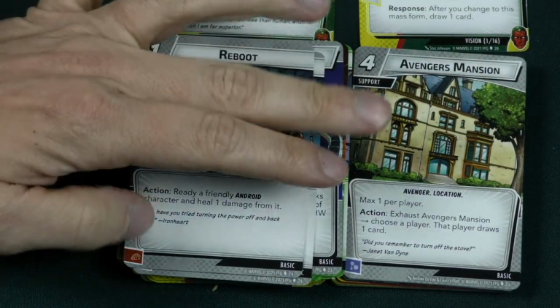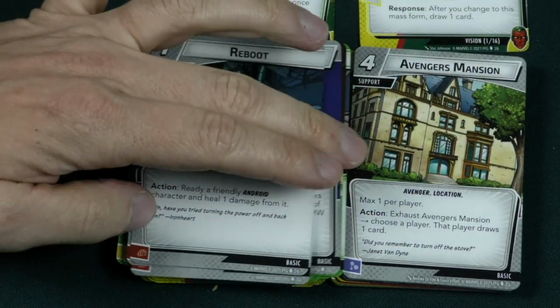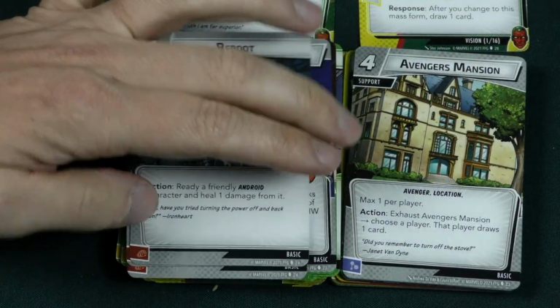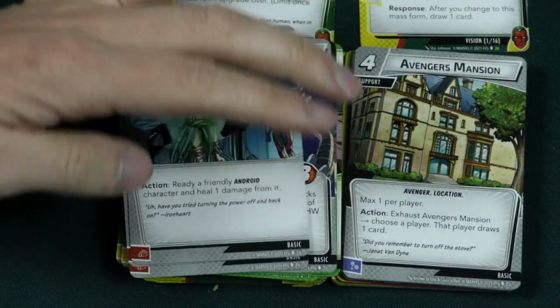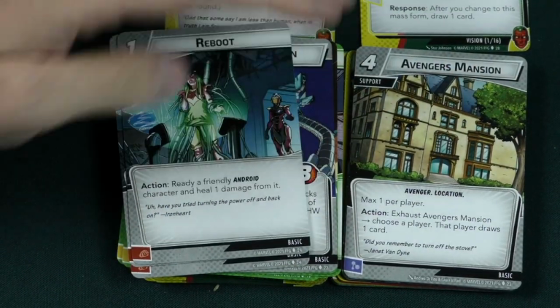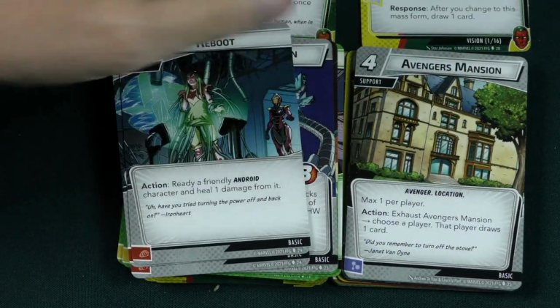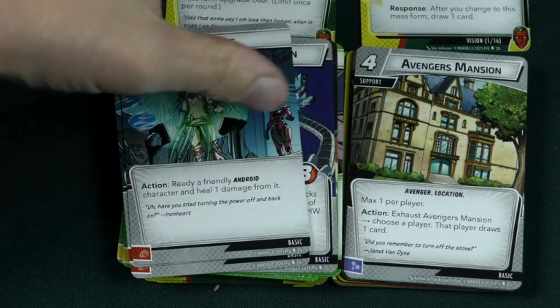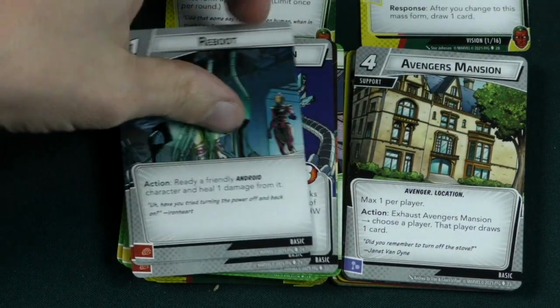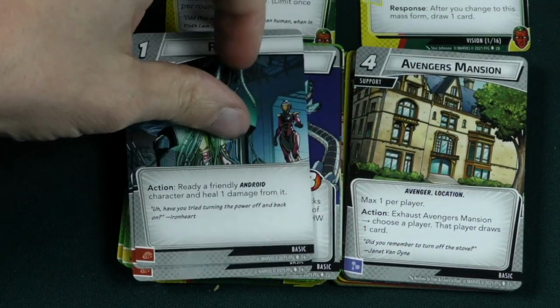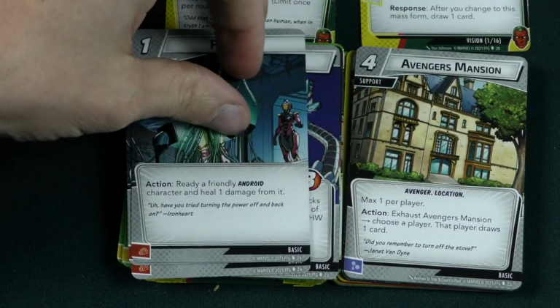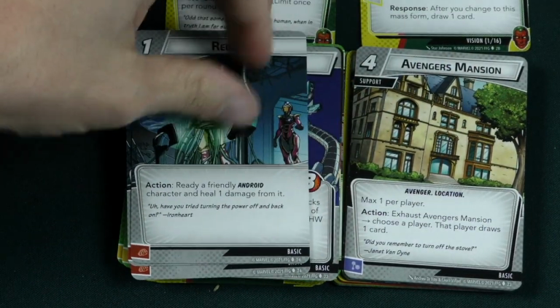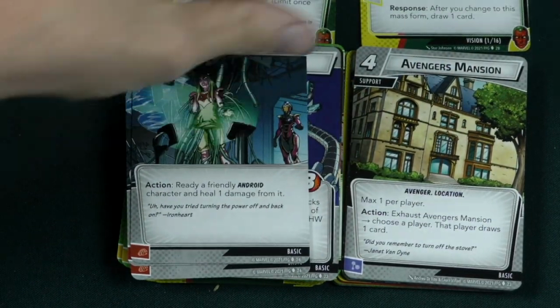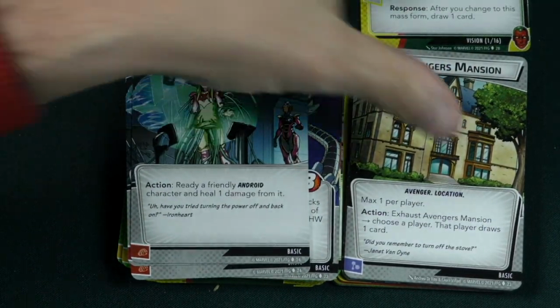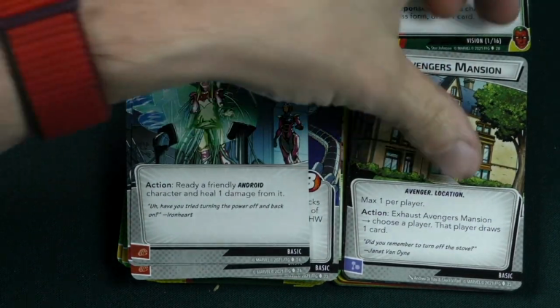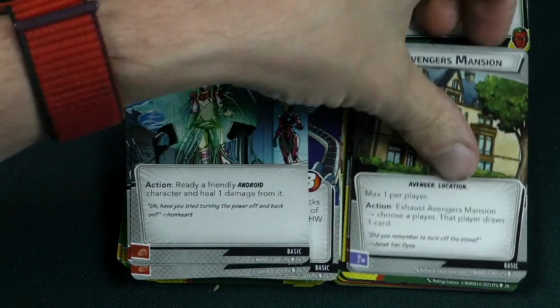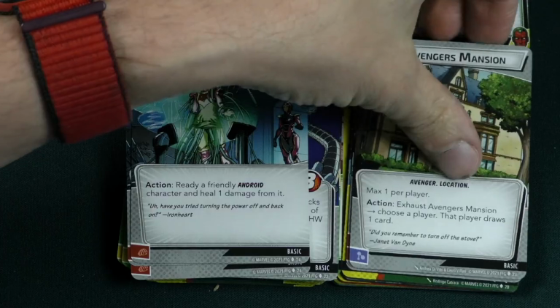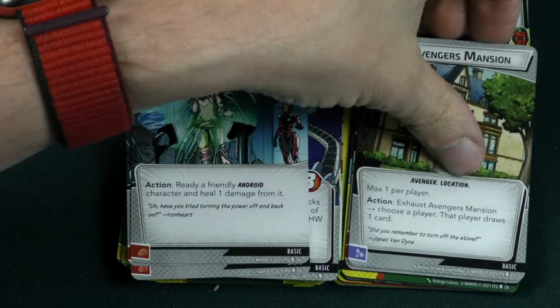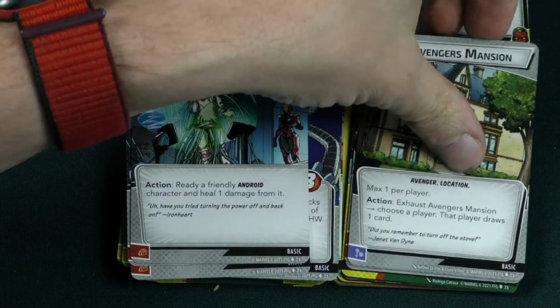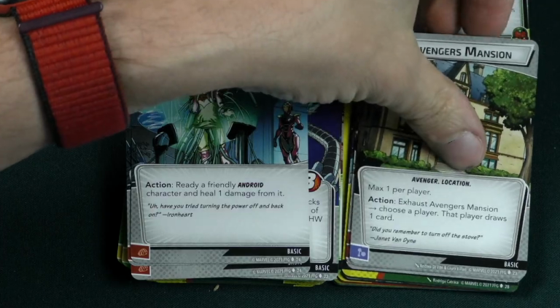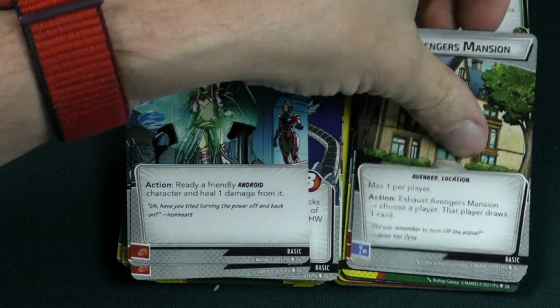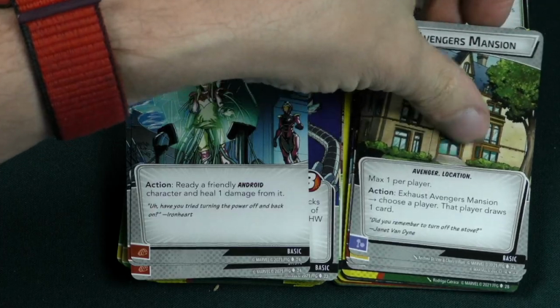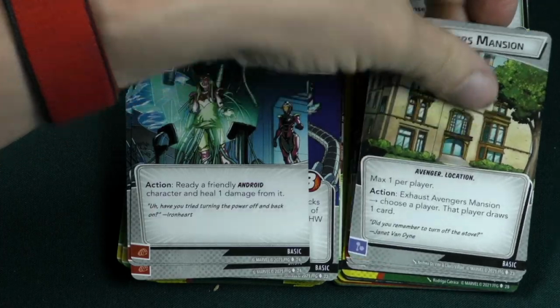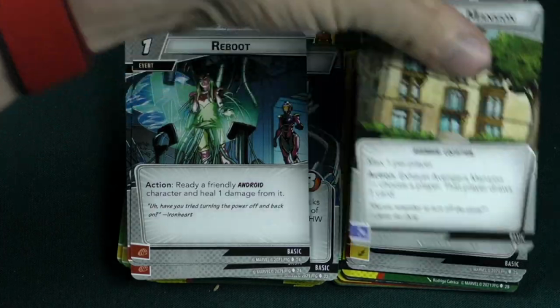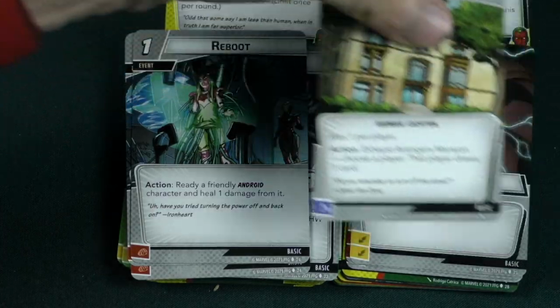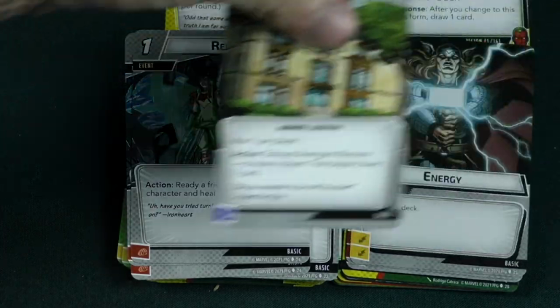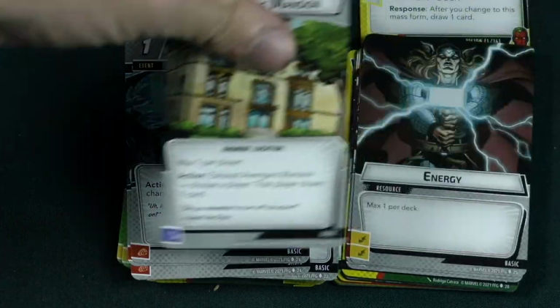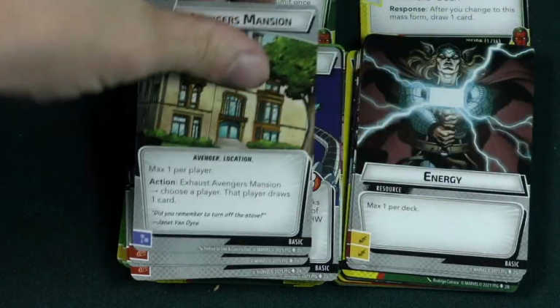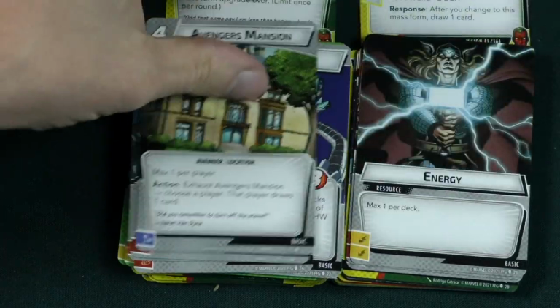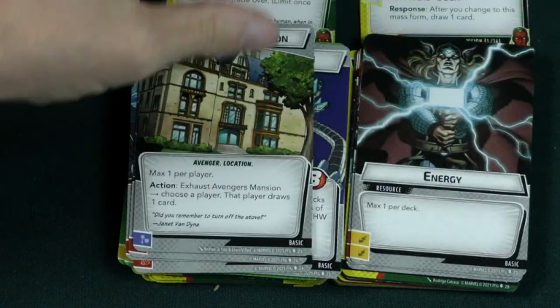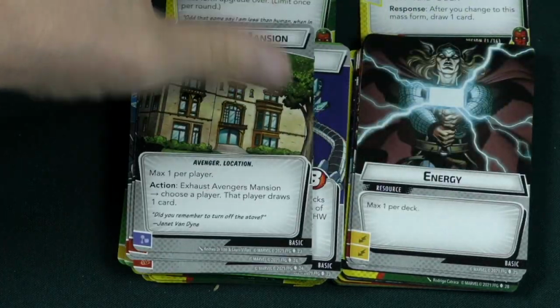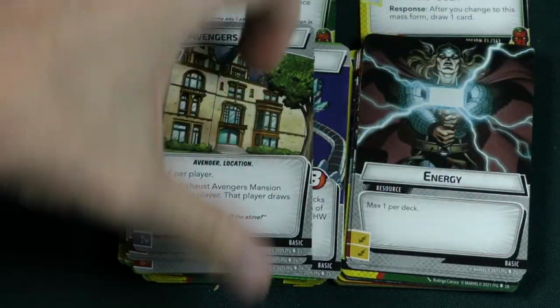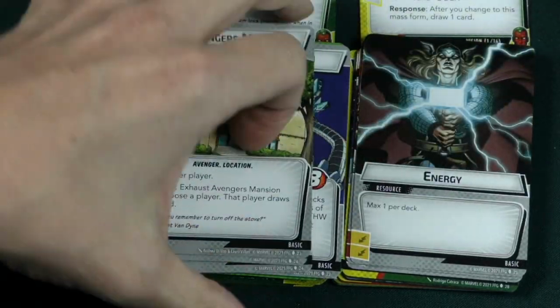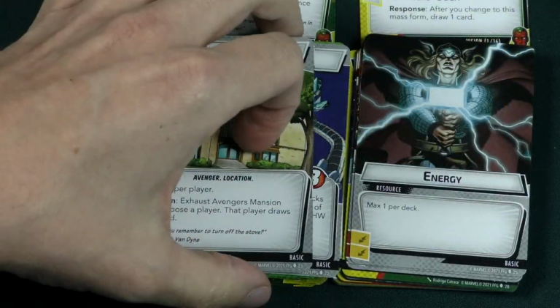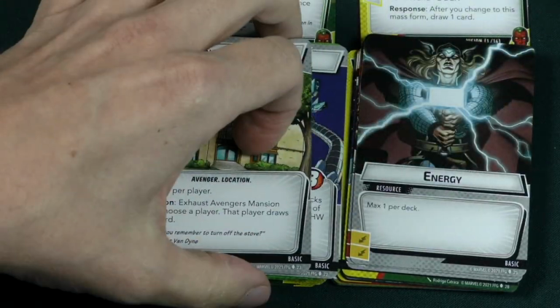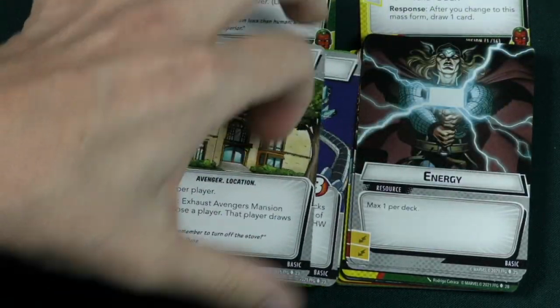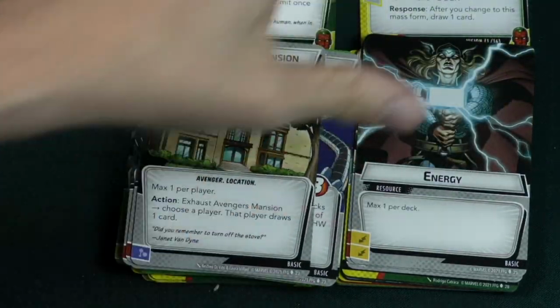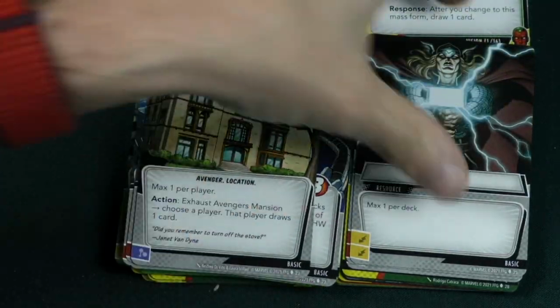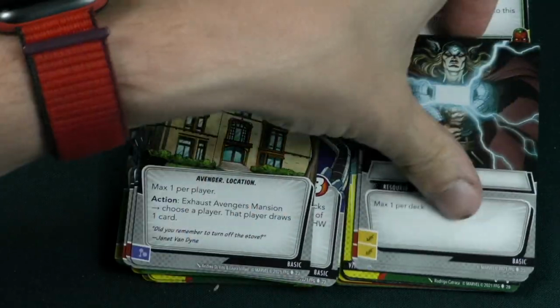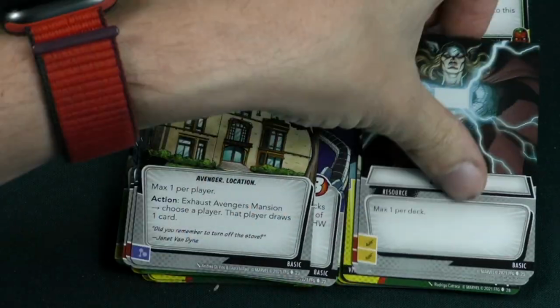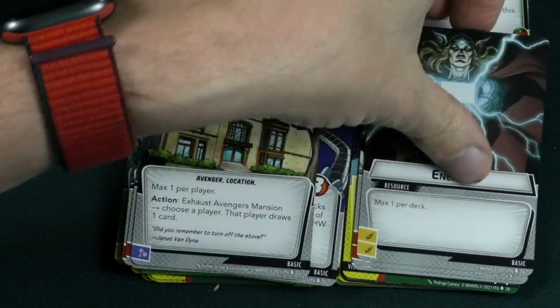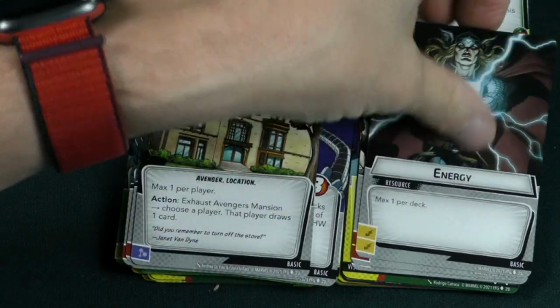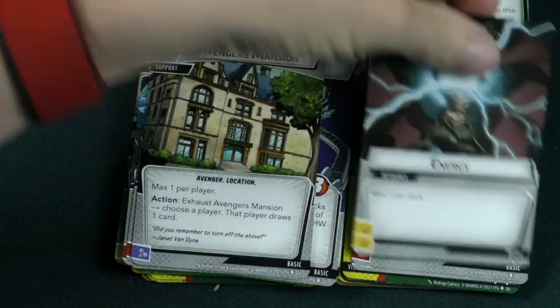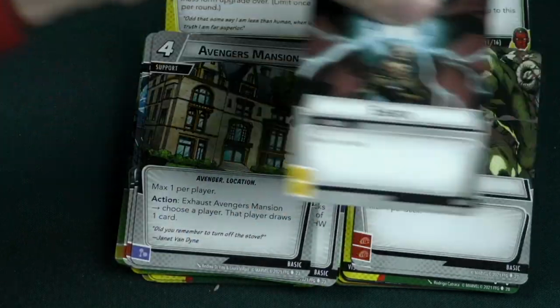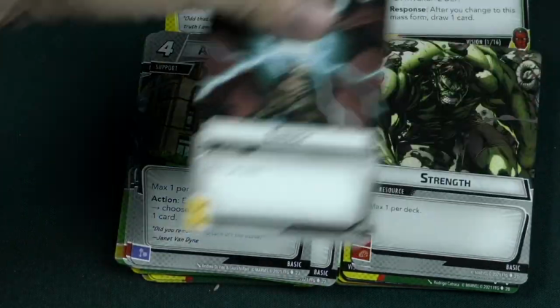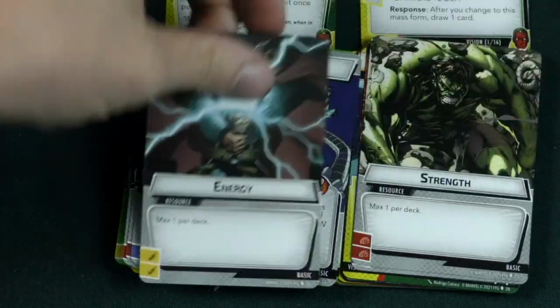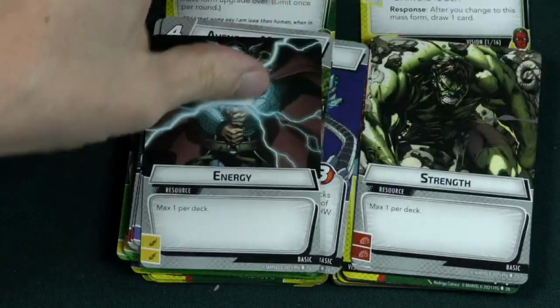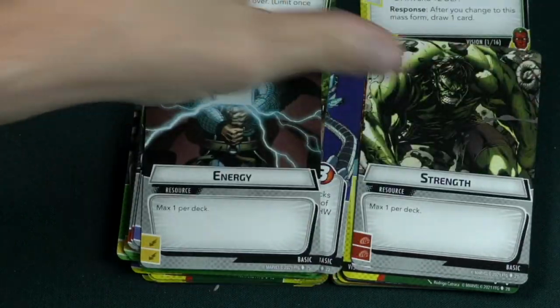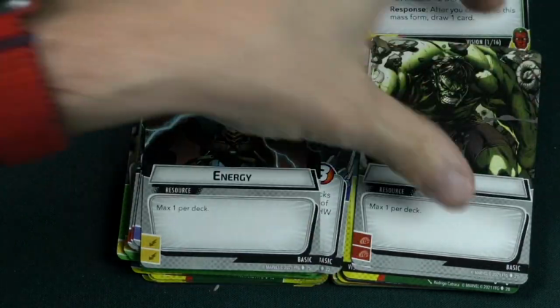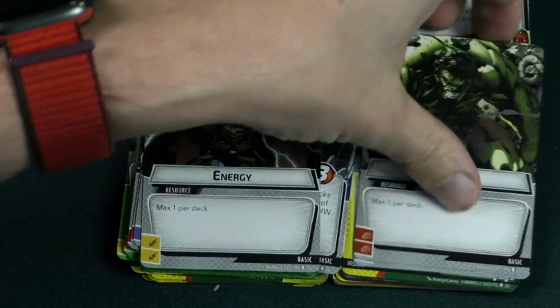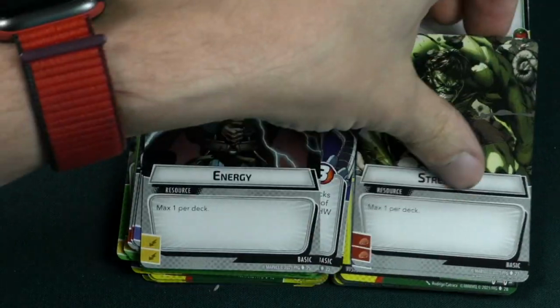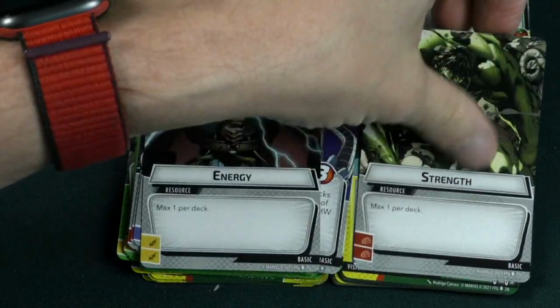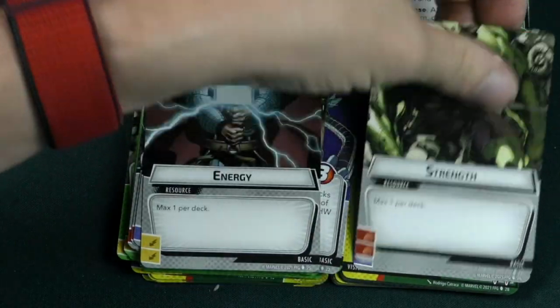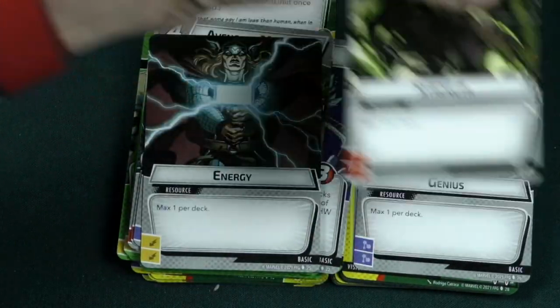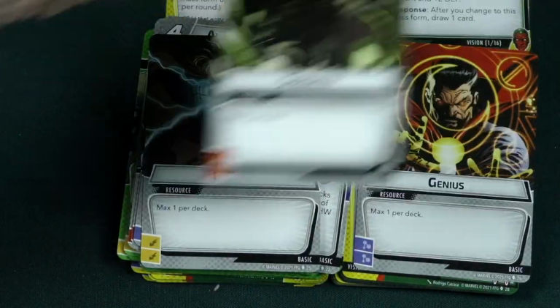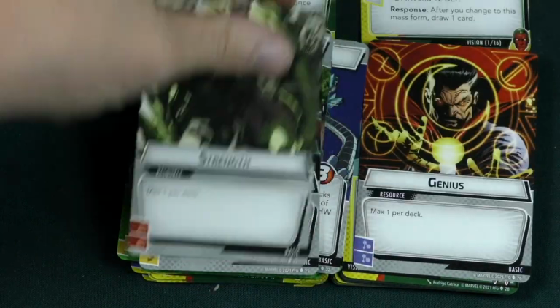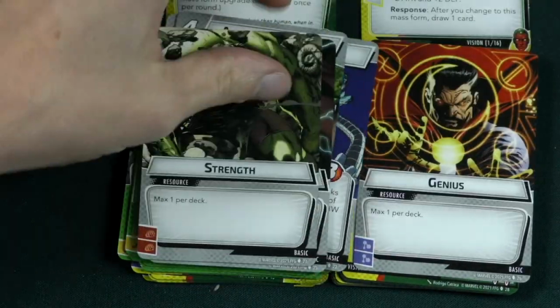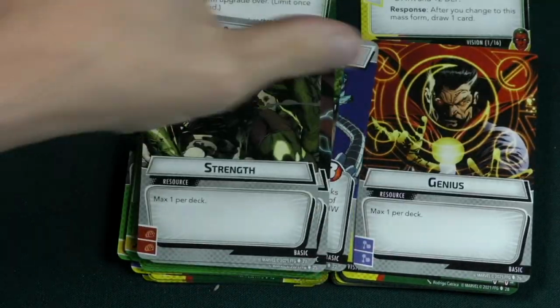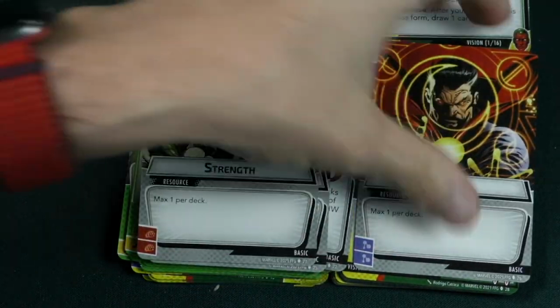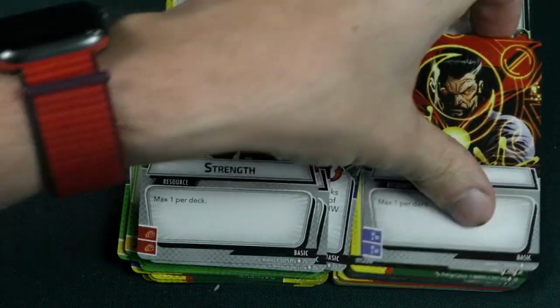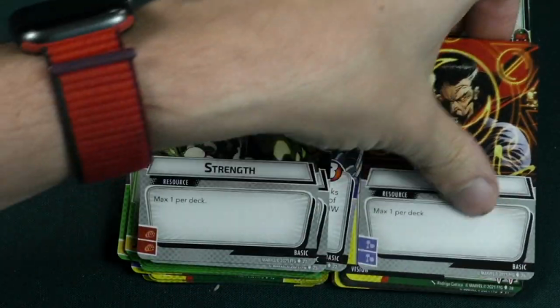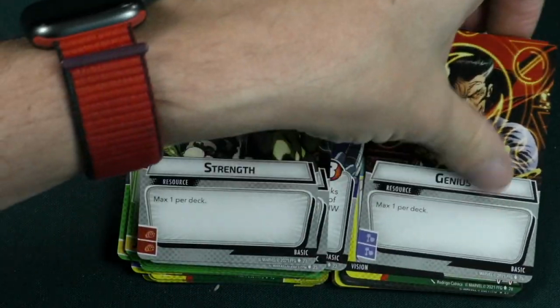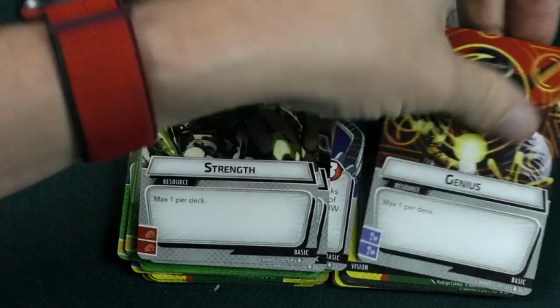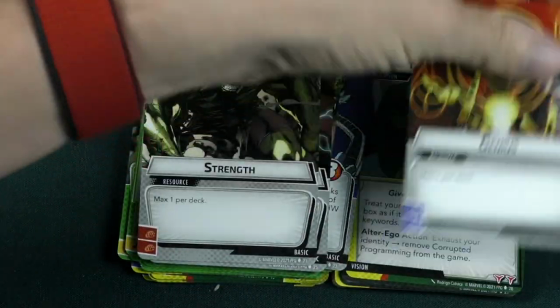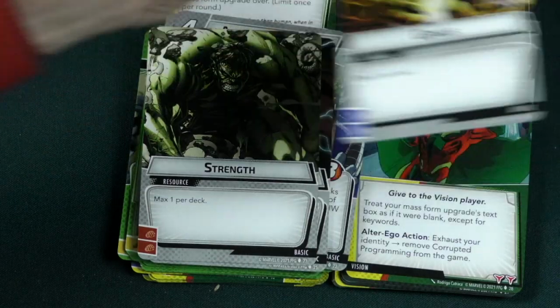Then you have Avengers Mansion — exhaust it to draw some cards — plus energy, strength, and genius basic resources.